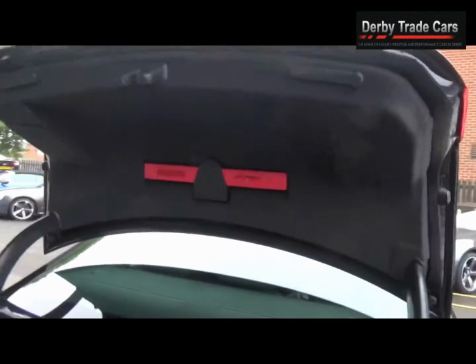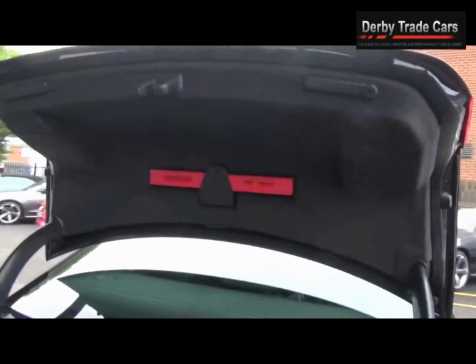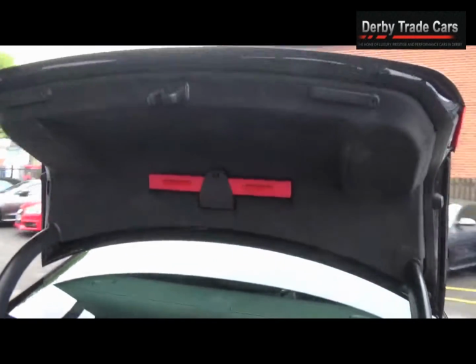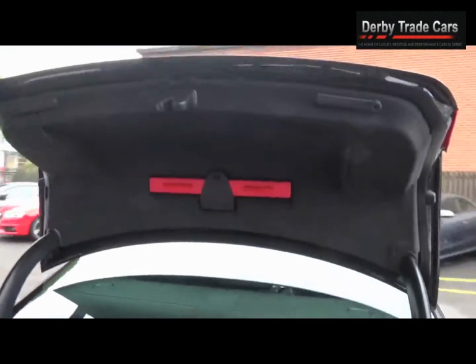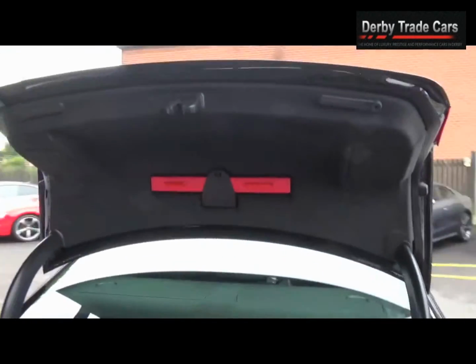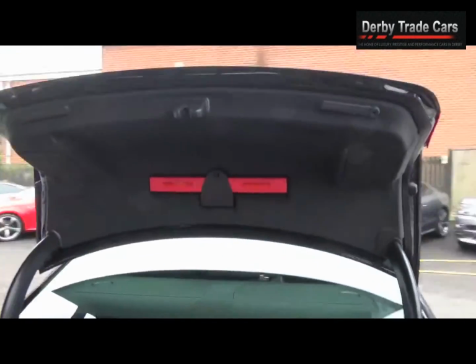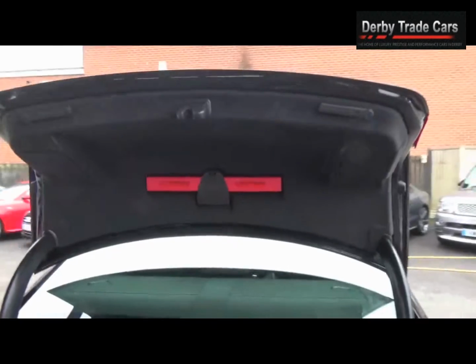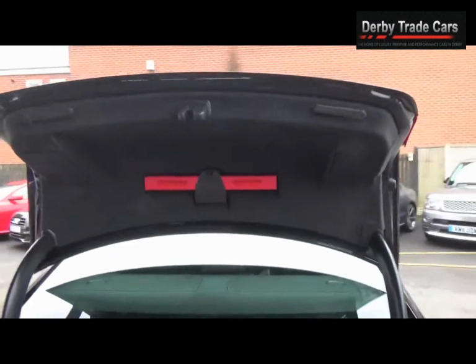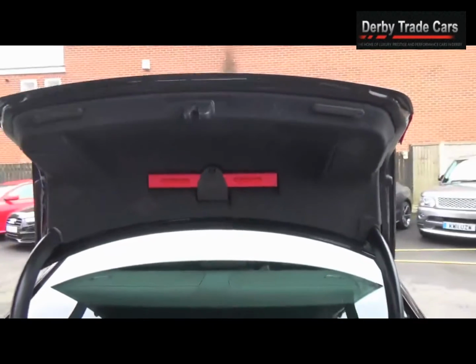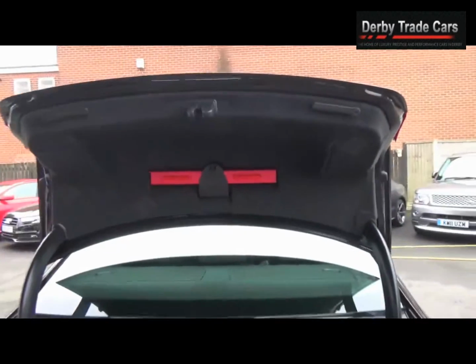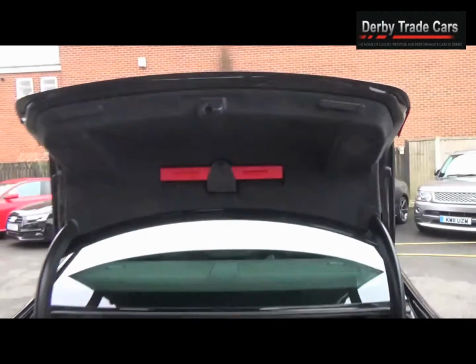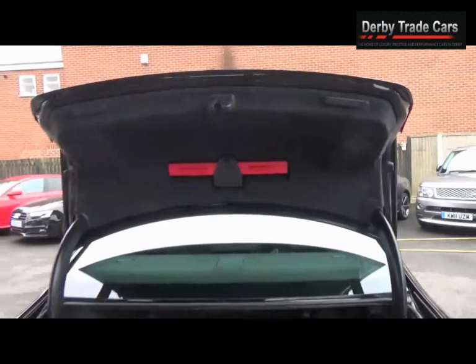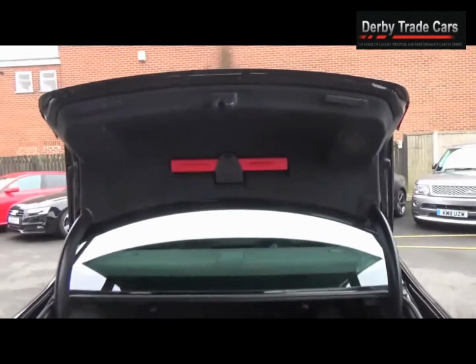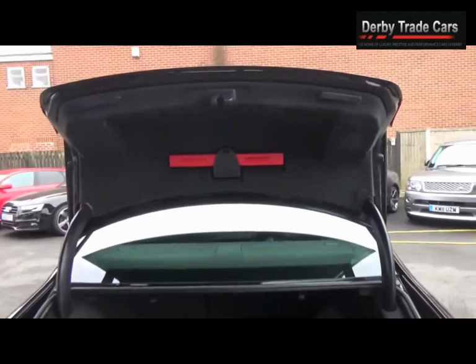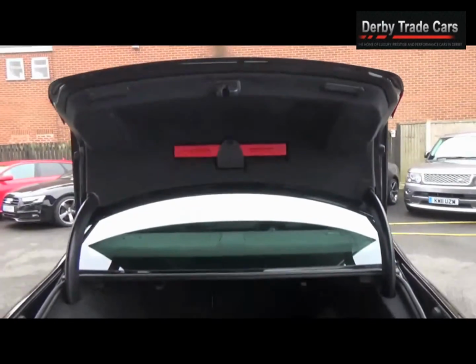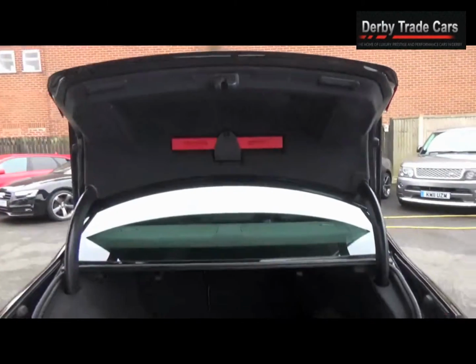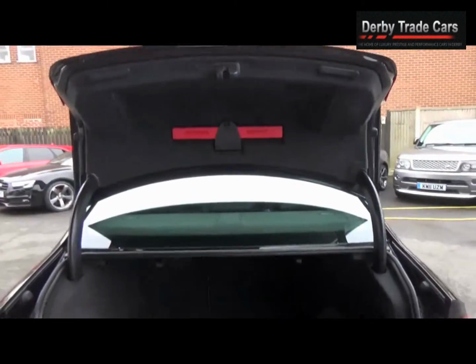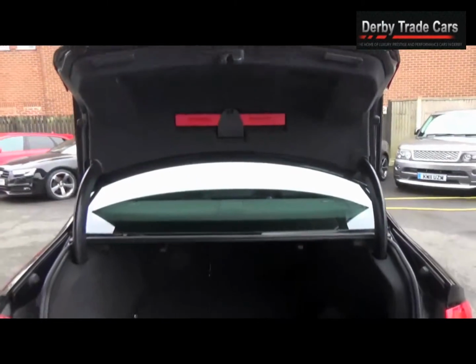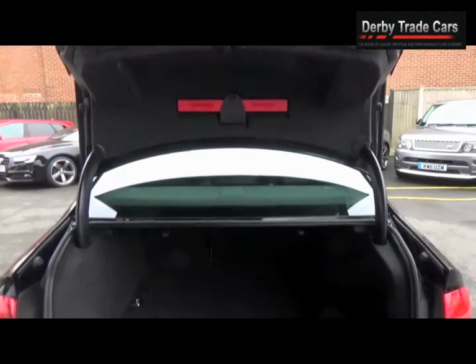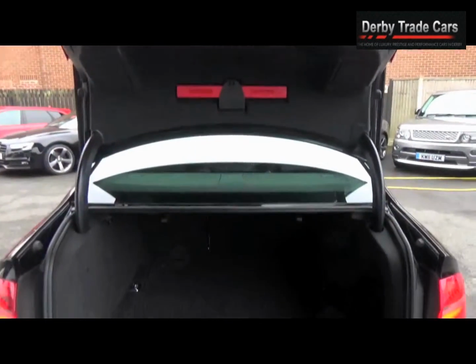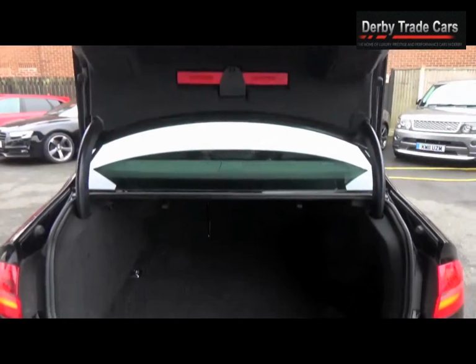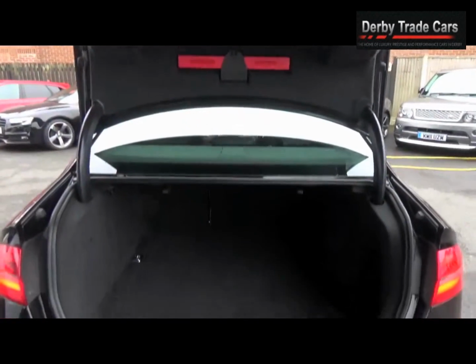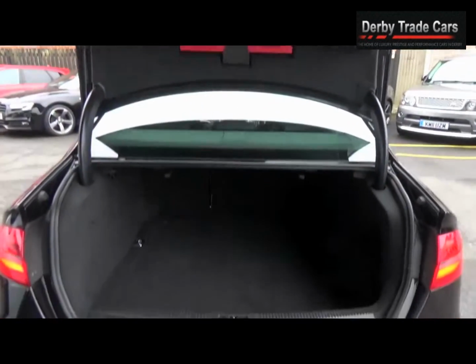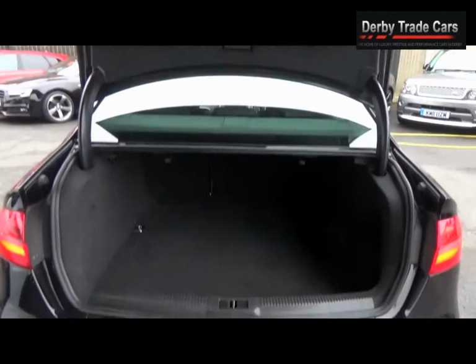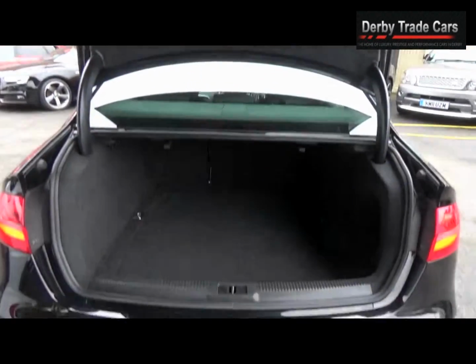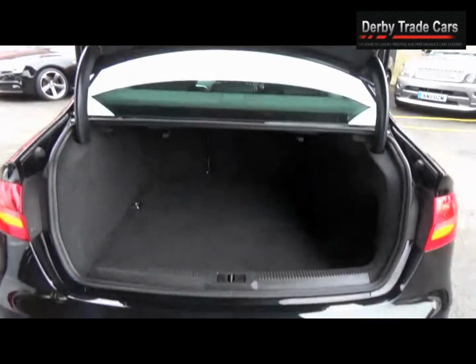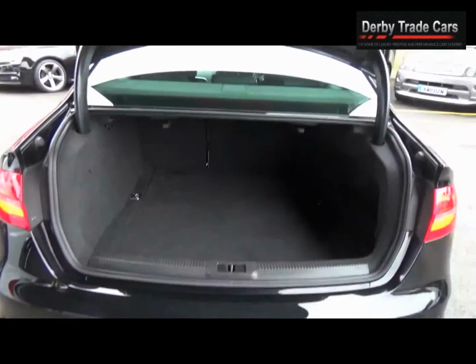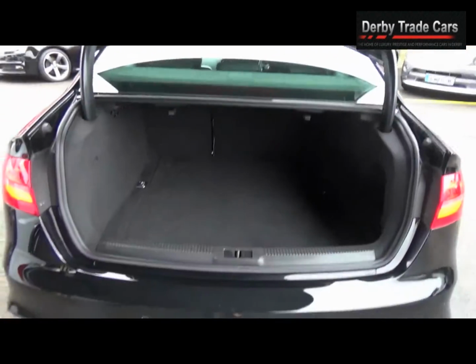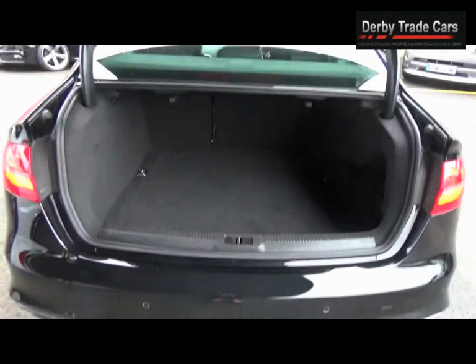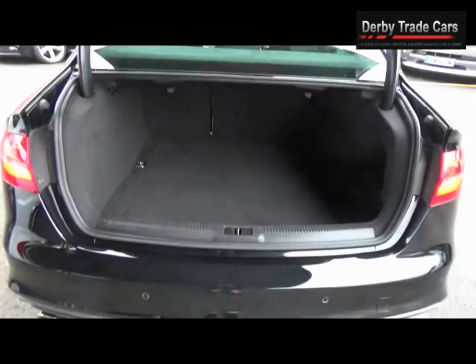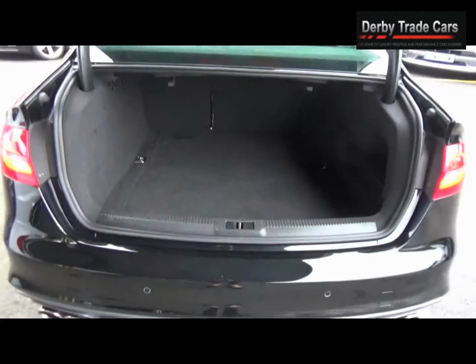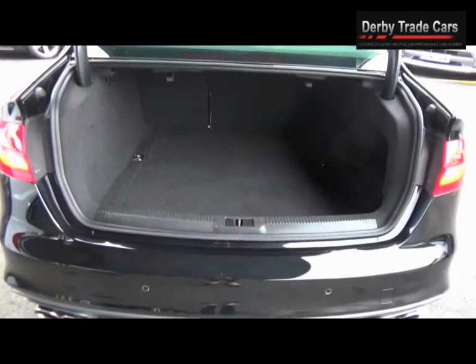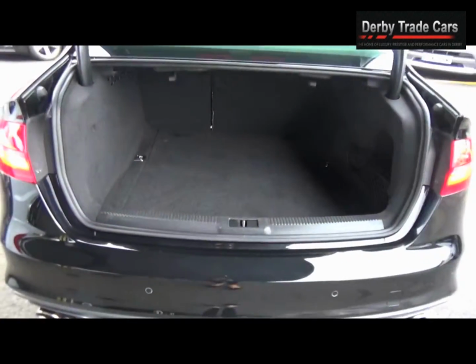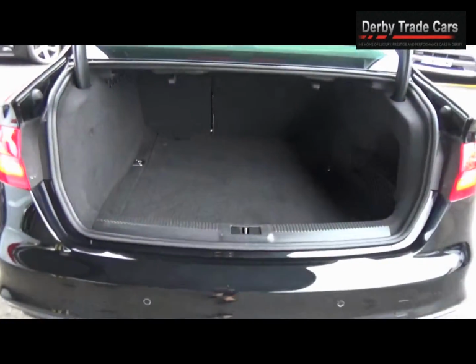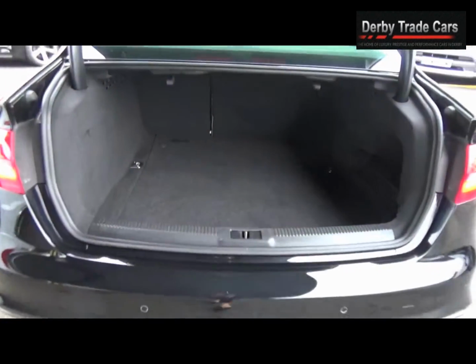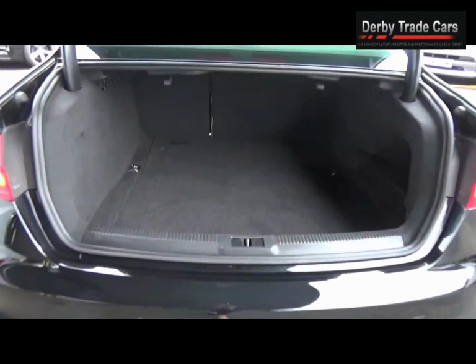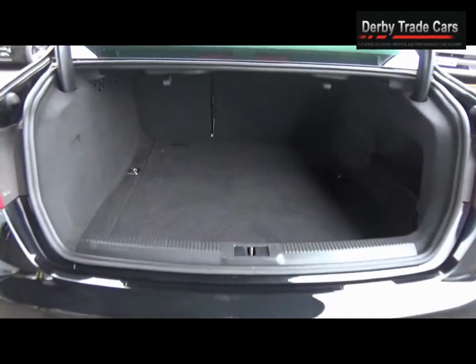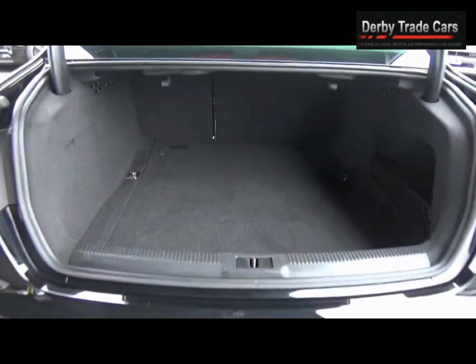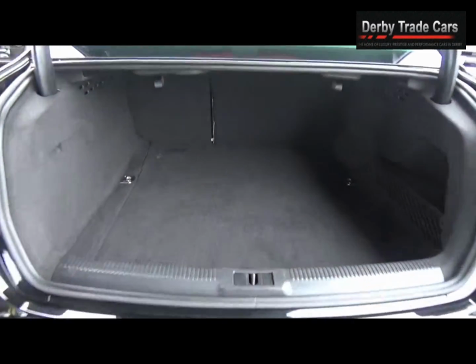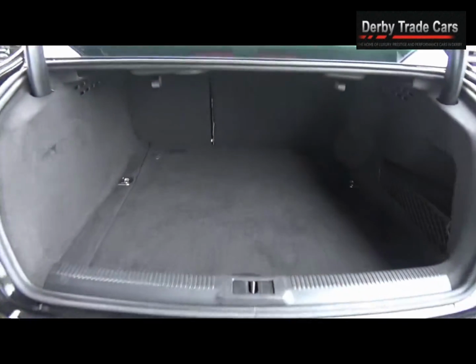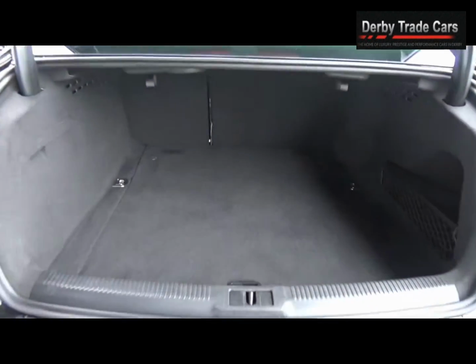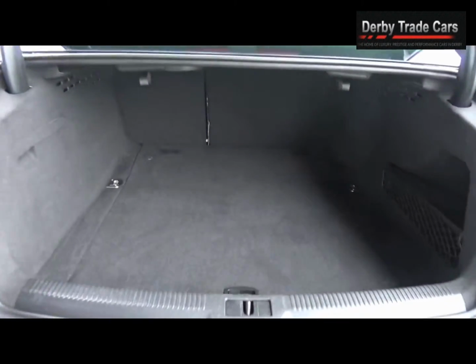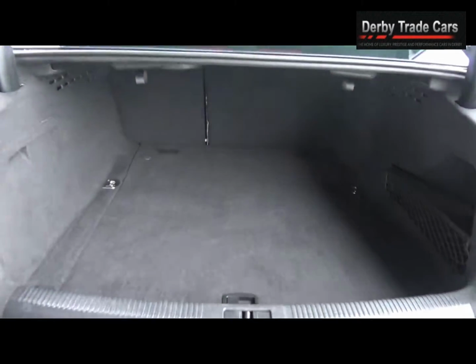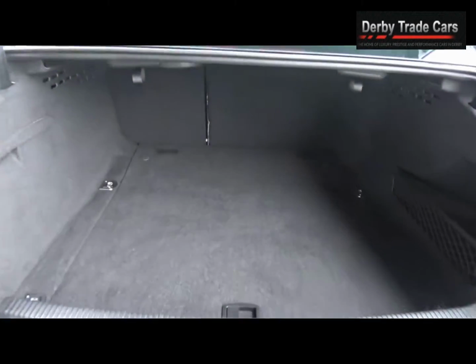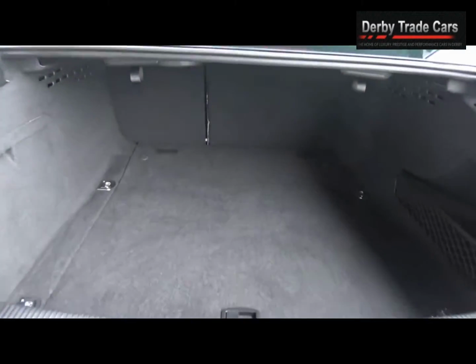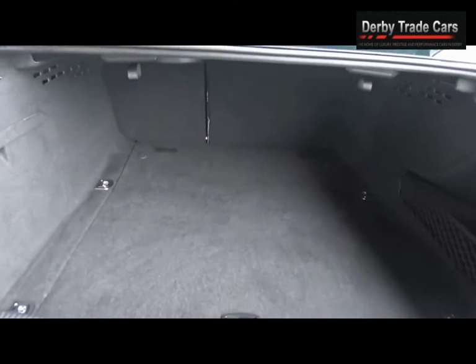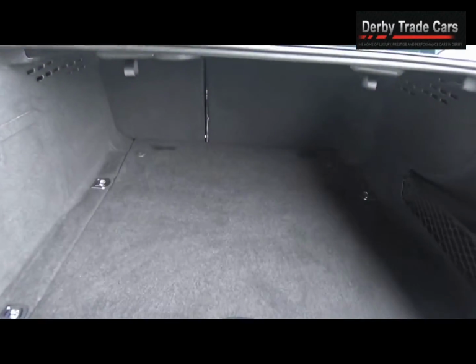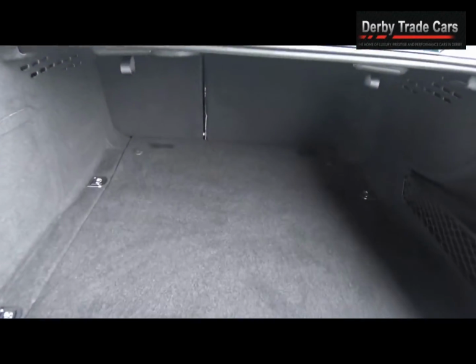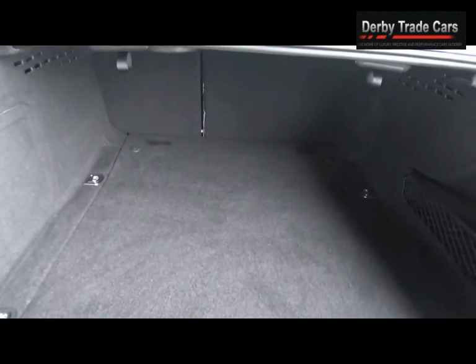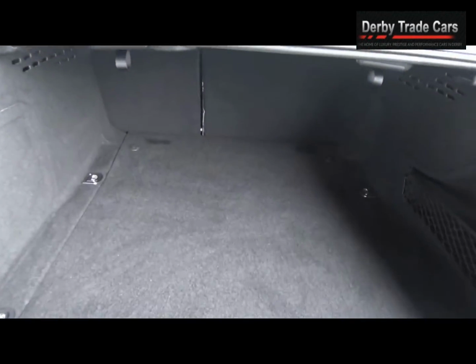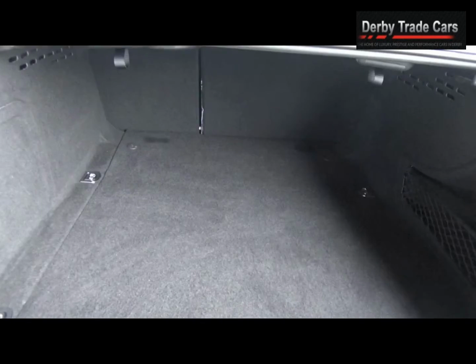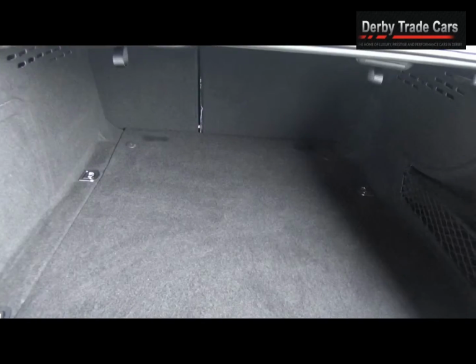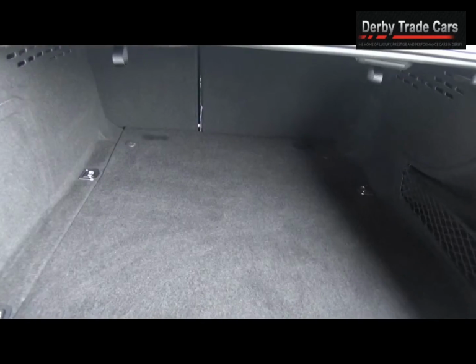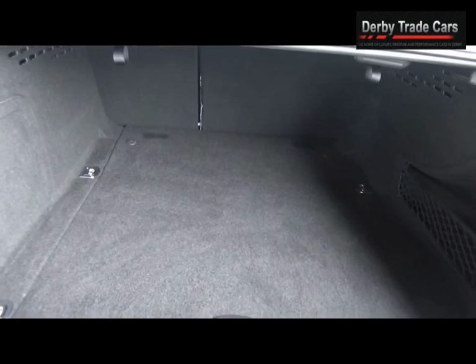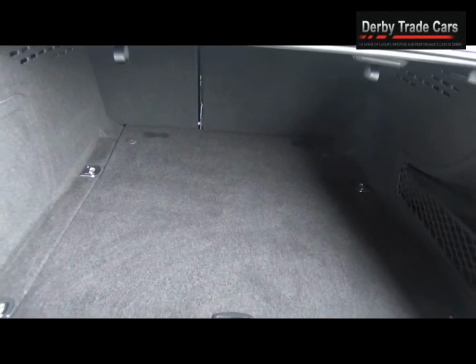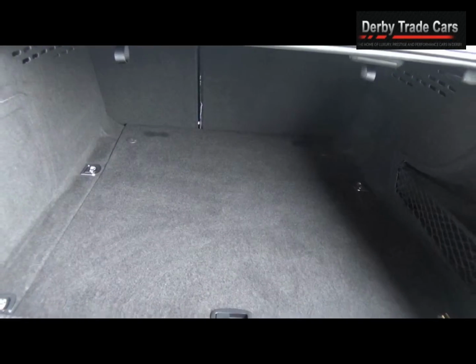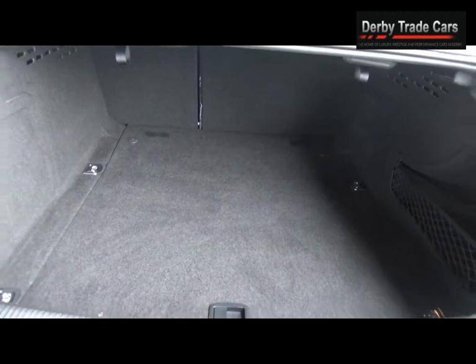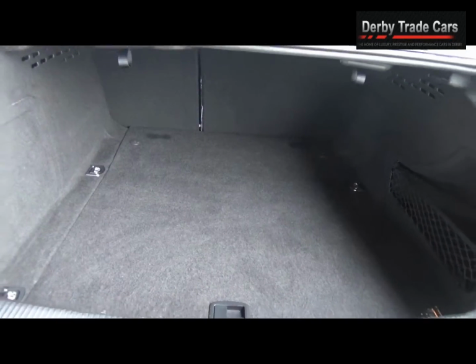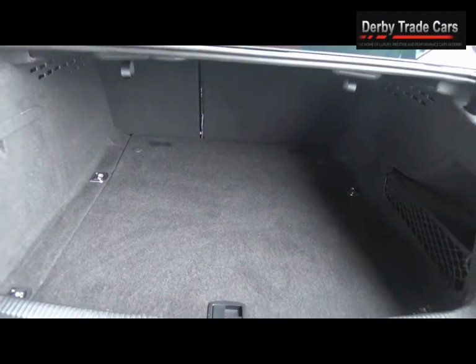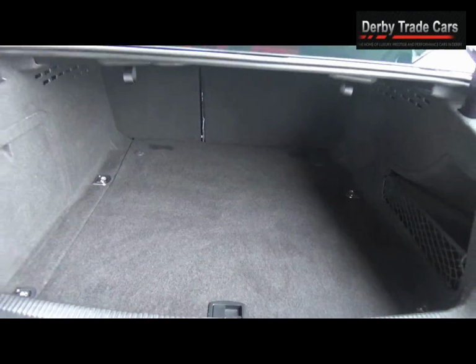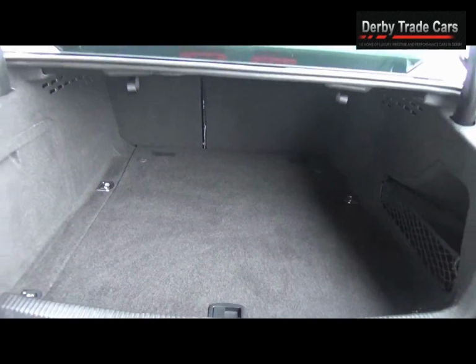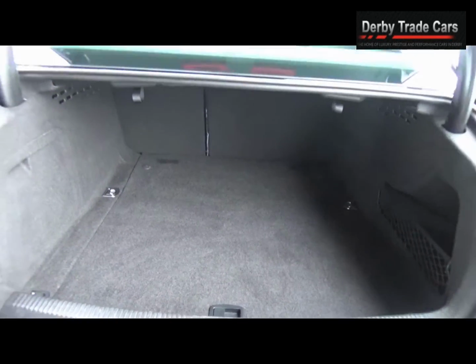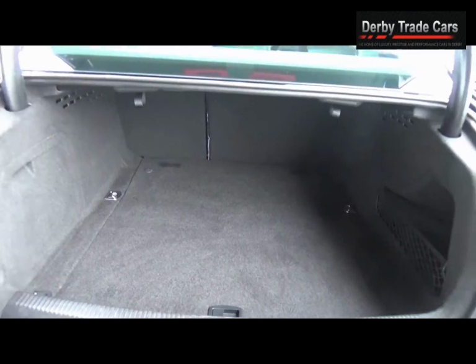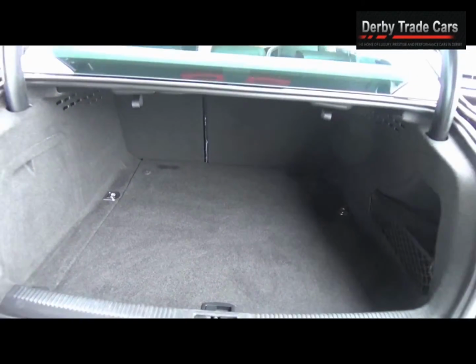Cruise control and a three-spoke flat-bottom leather multifunctional steering wheel.